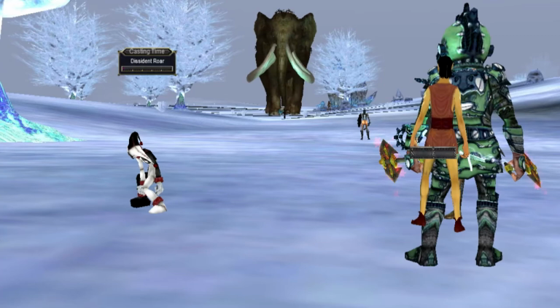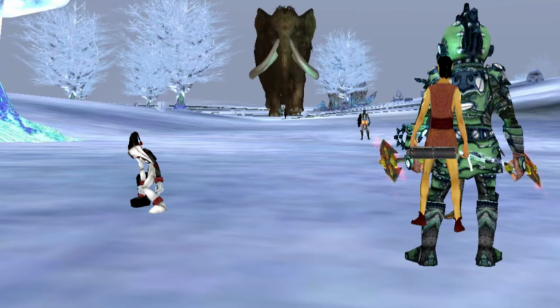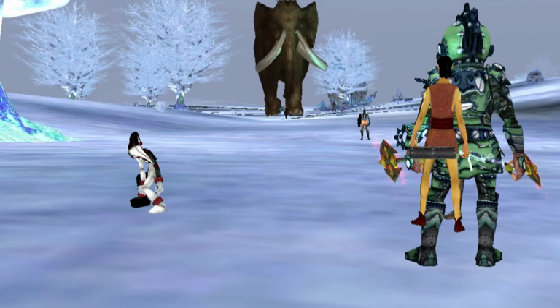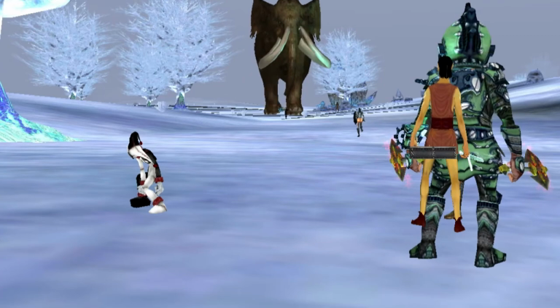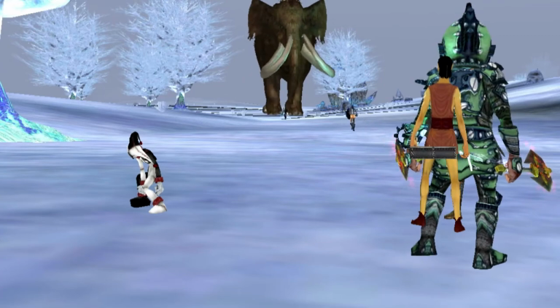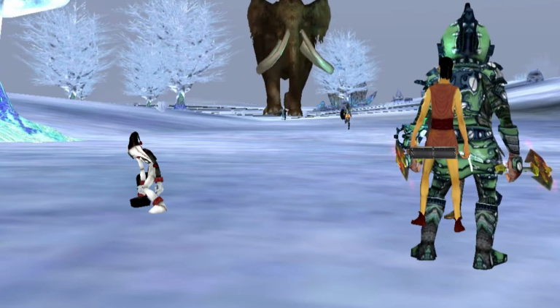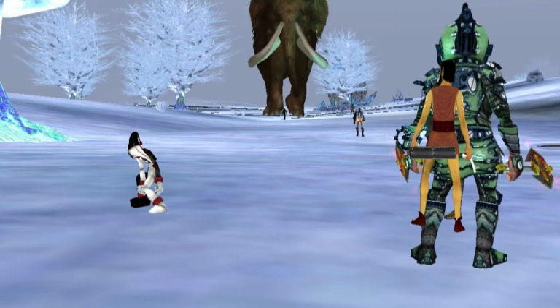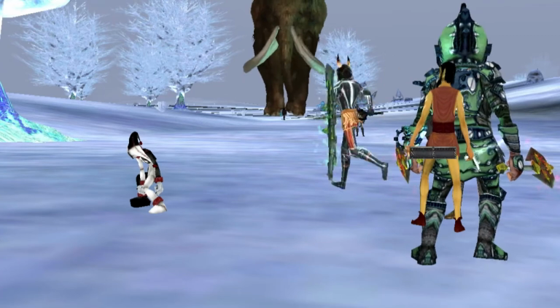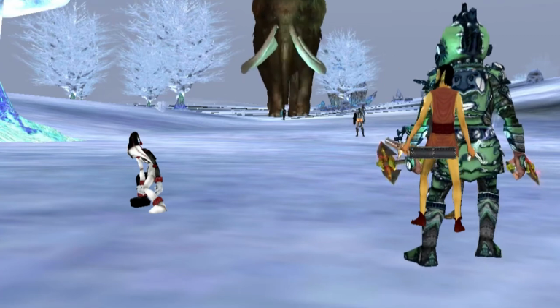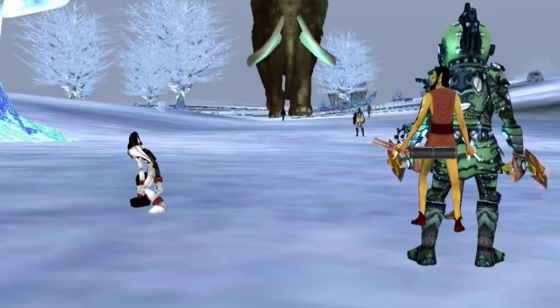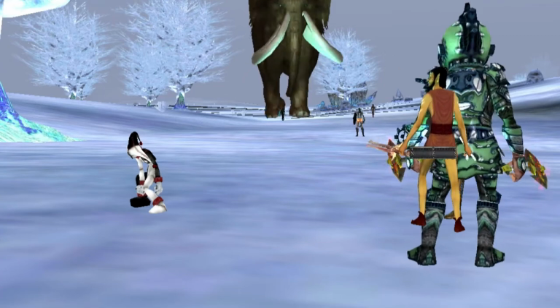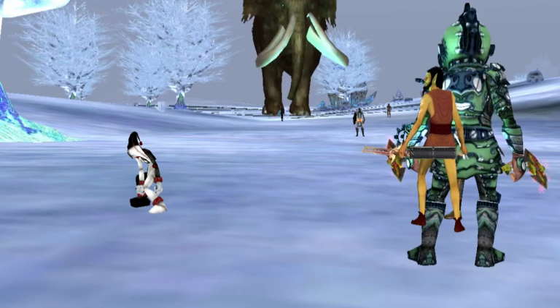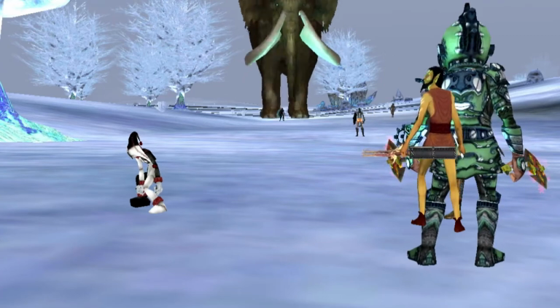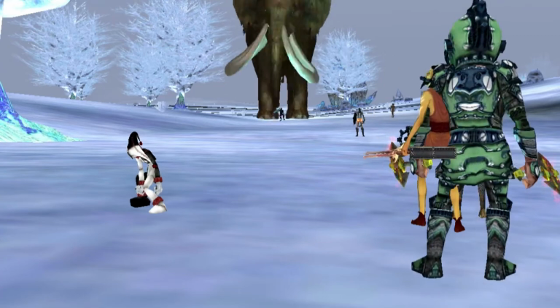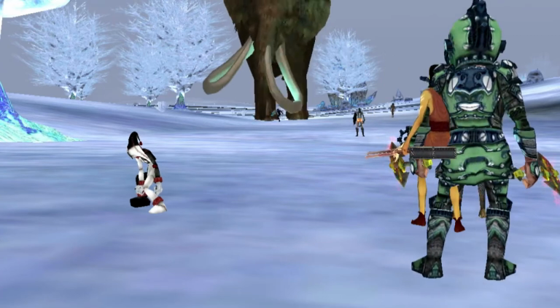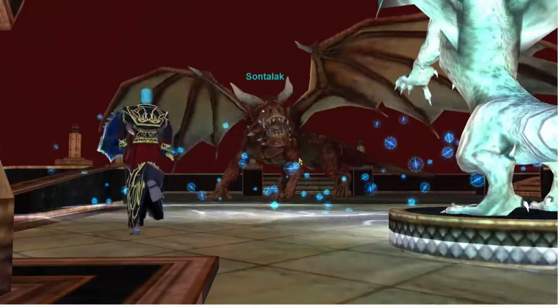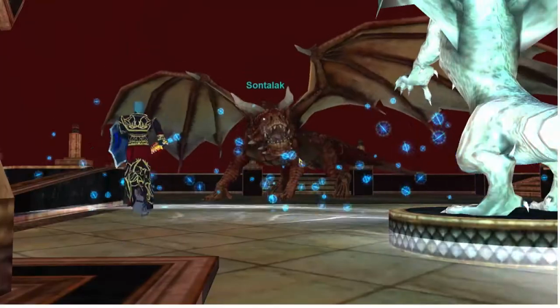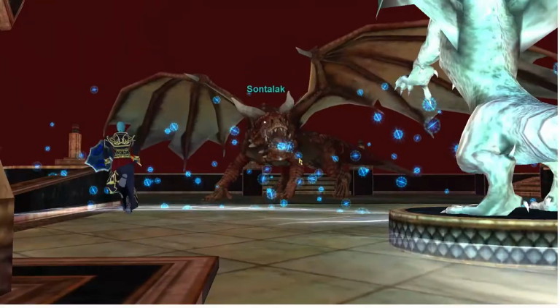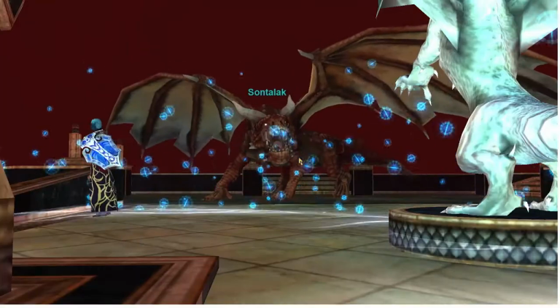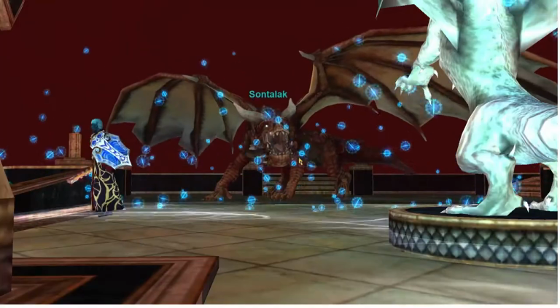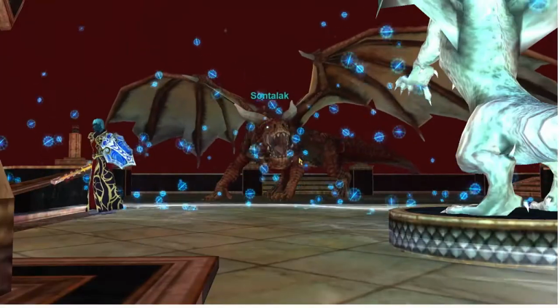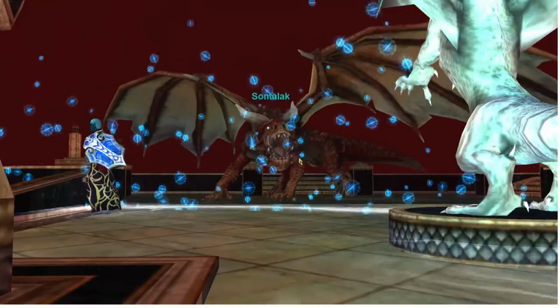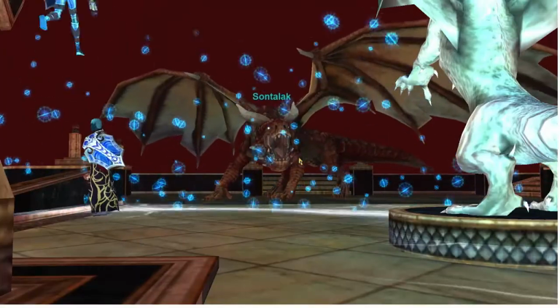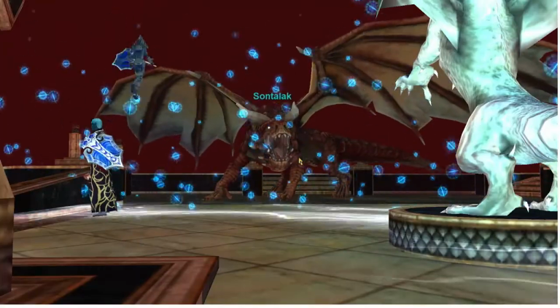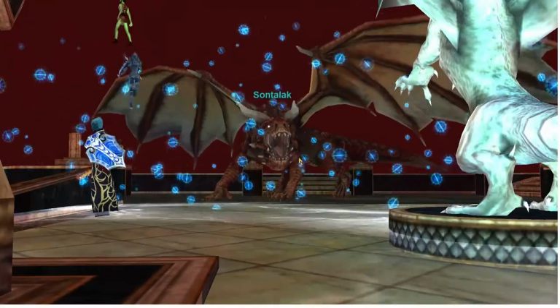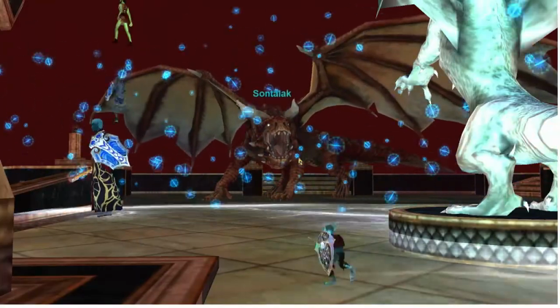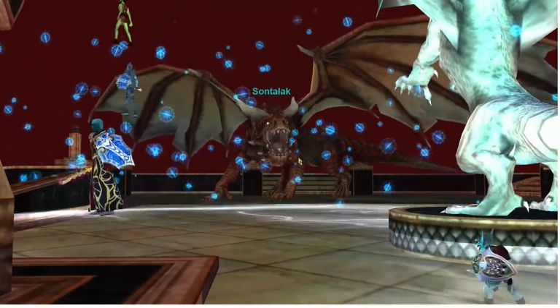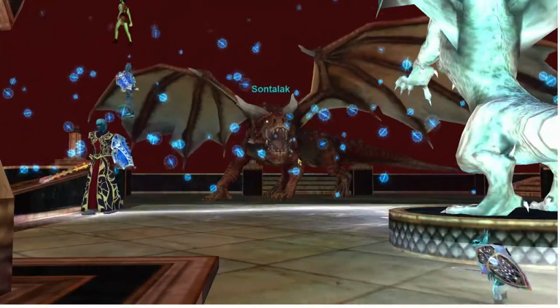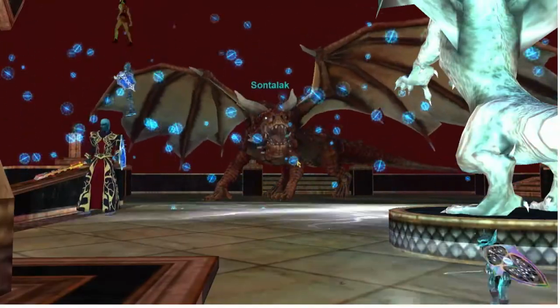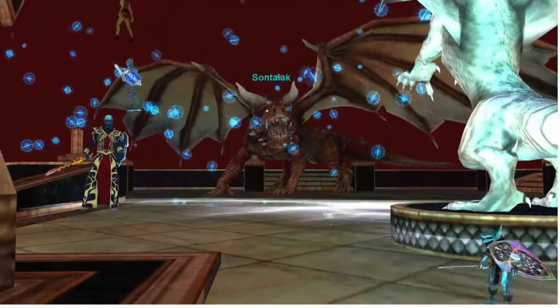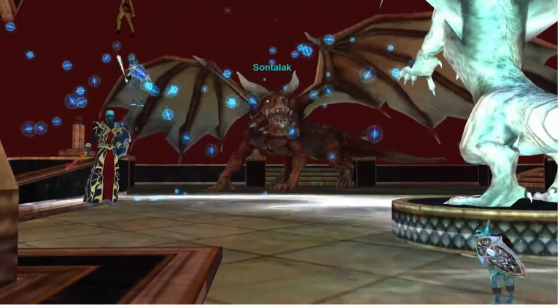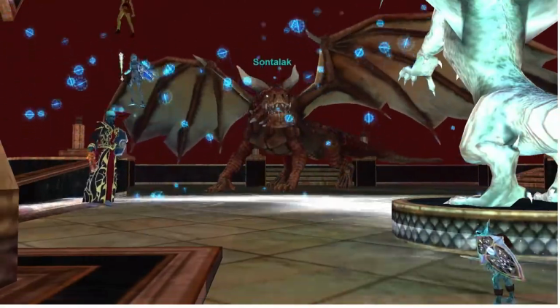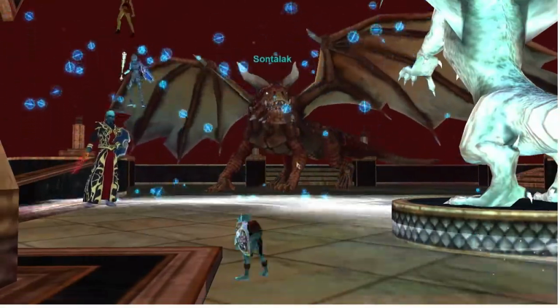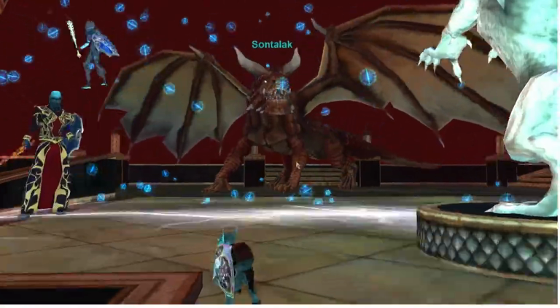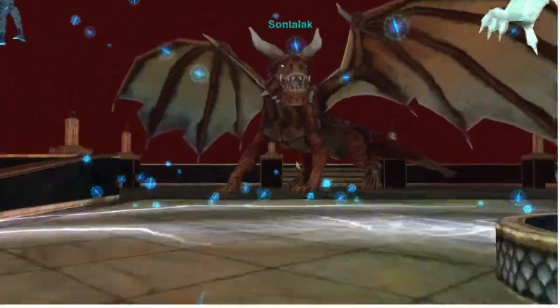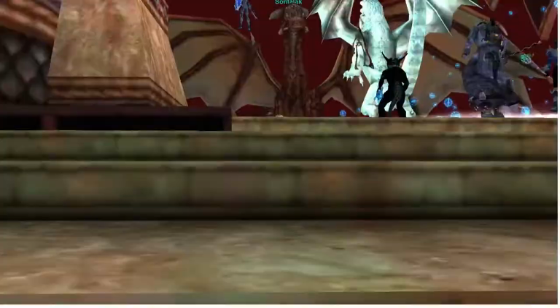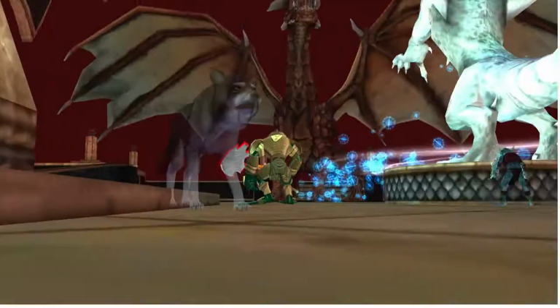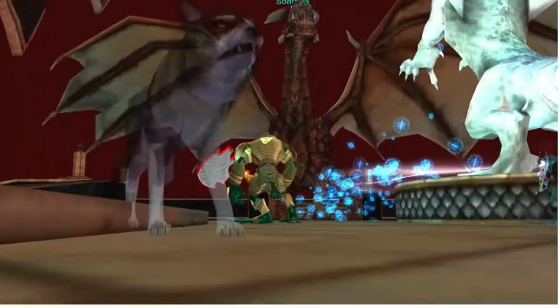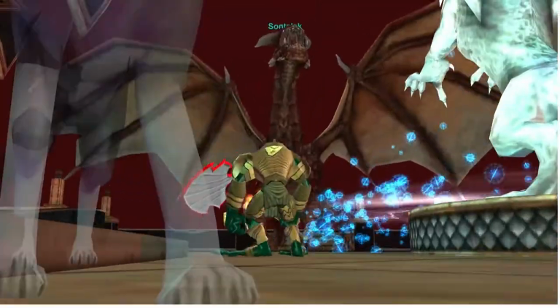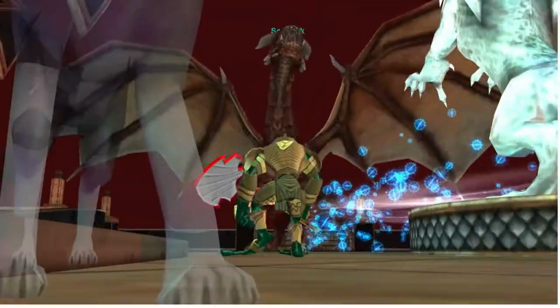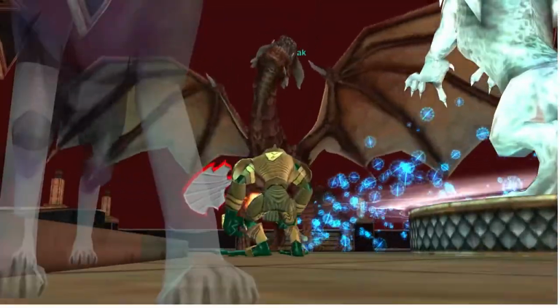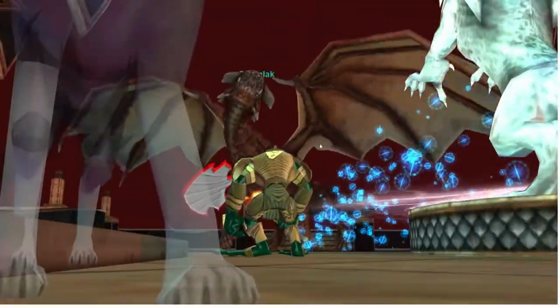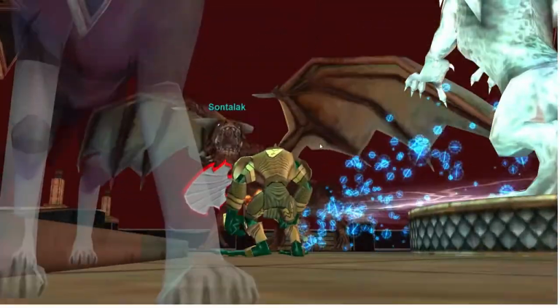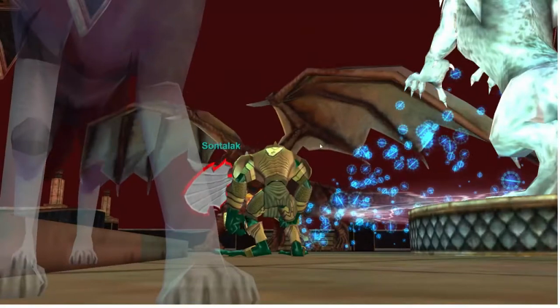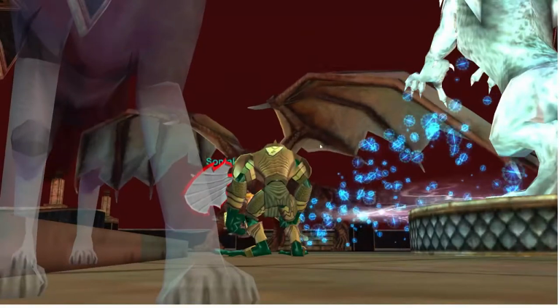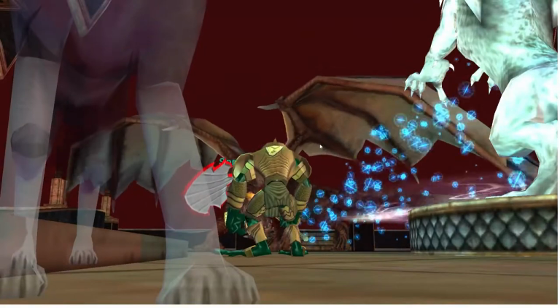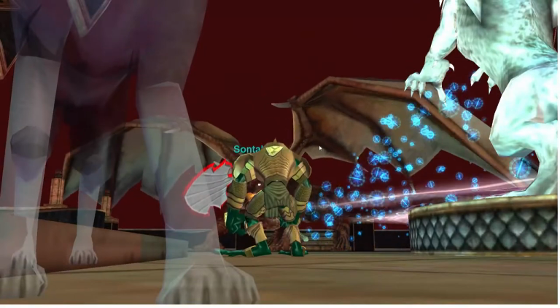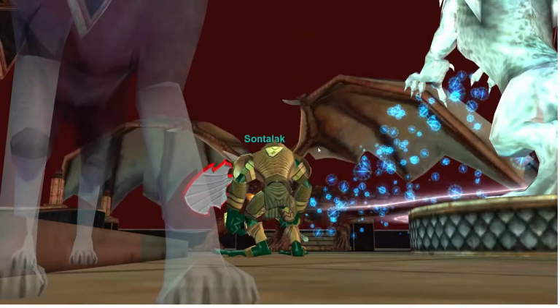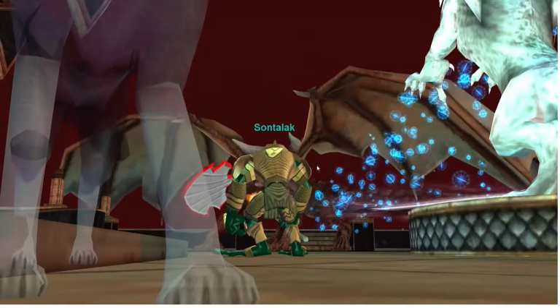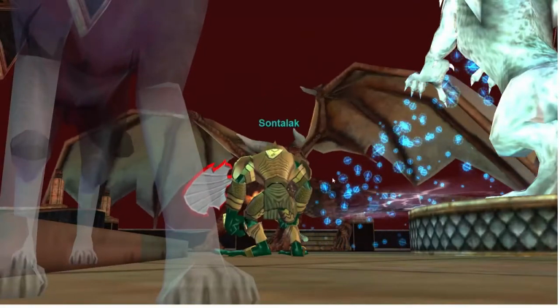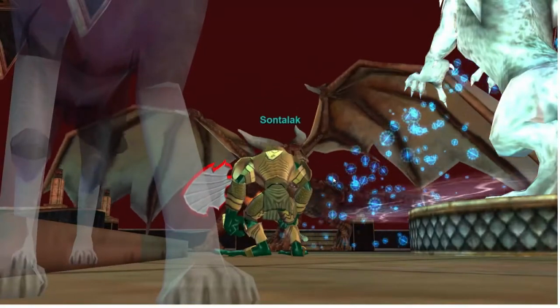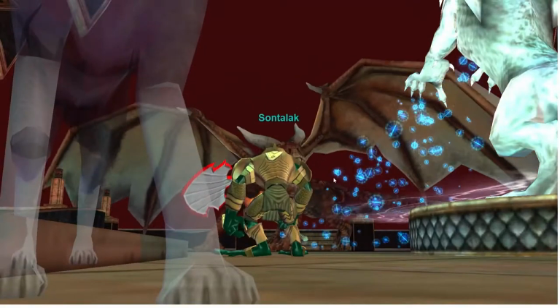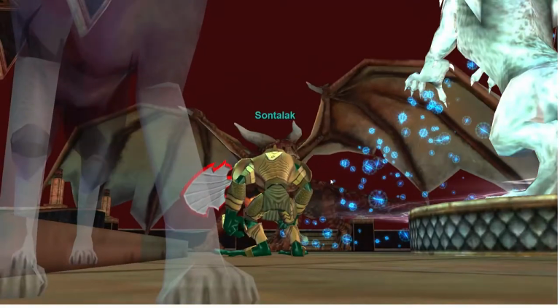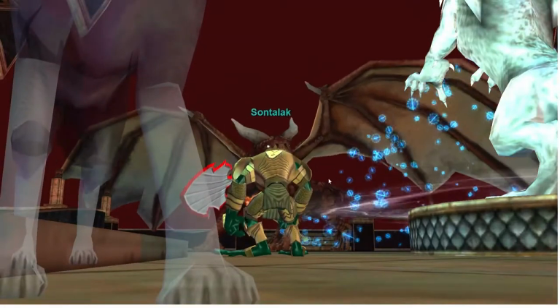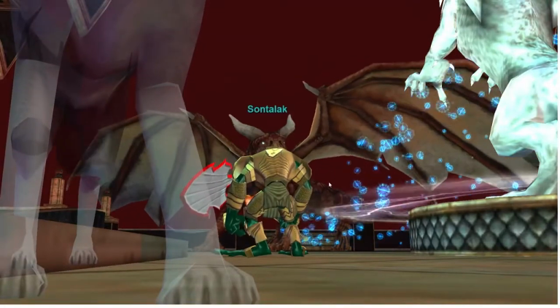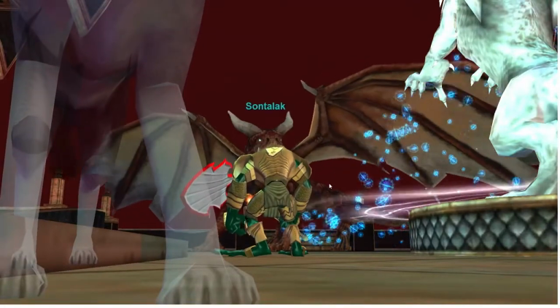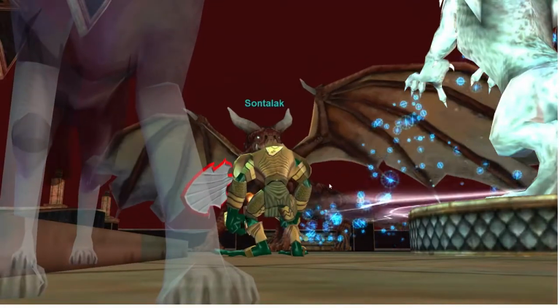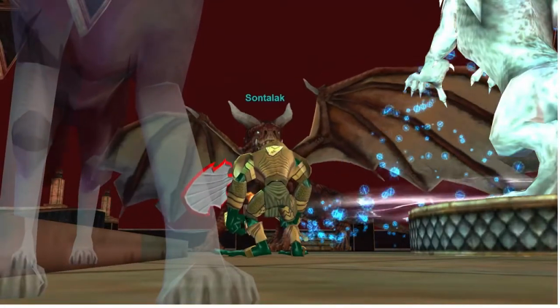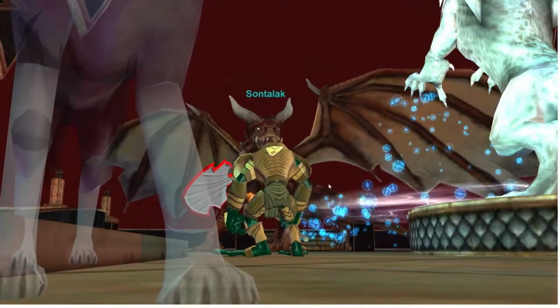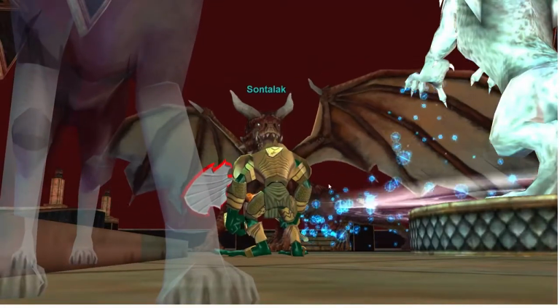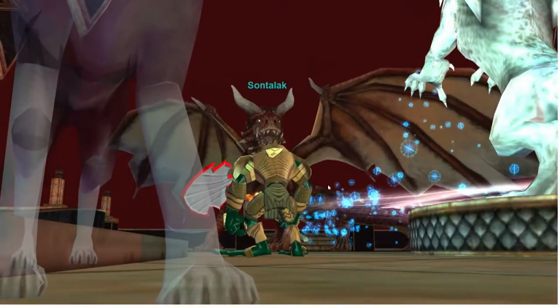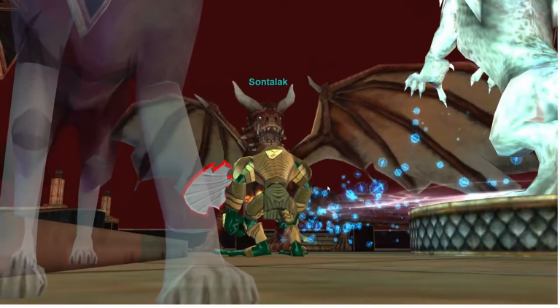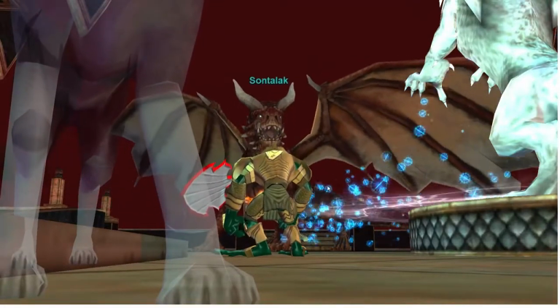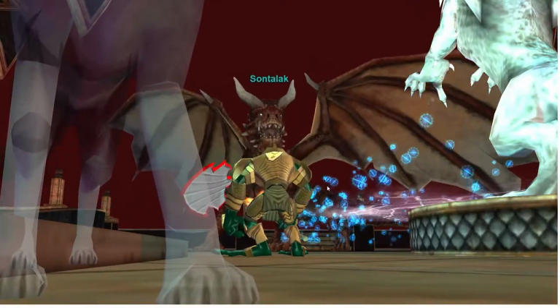This is Tantor, one of the raid mobs in Western Wastes. This is Santalek in Temple of Veeshan, another new raid mob.